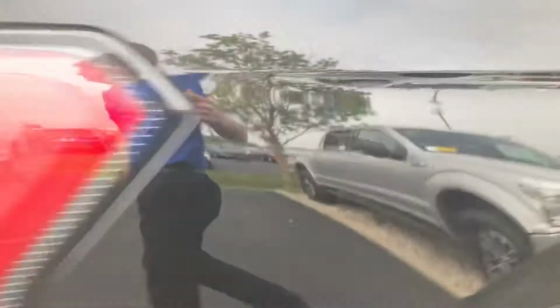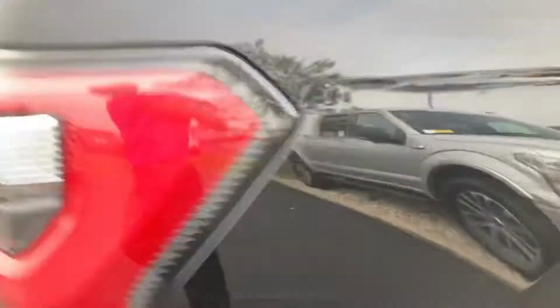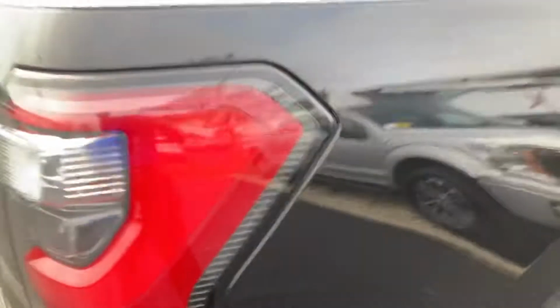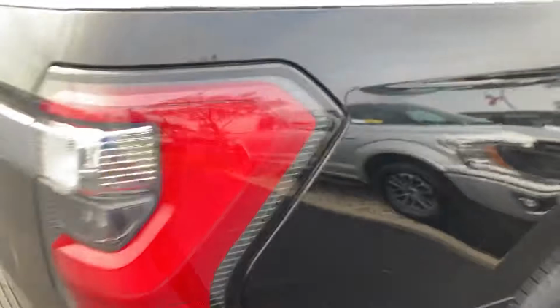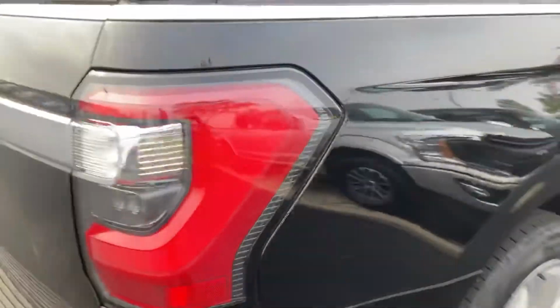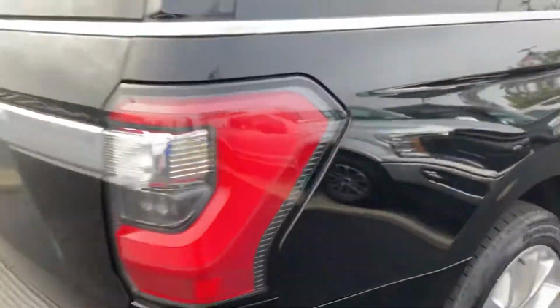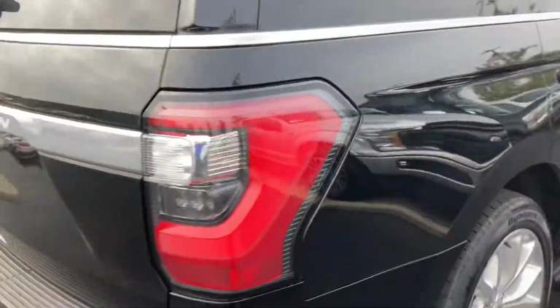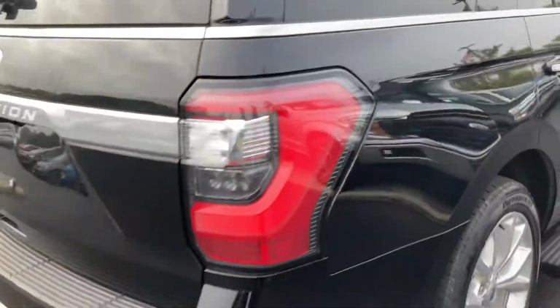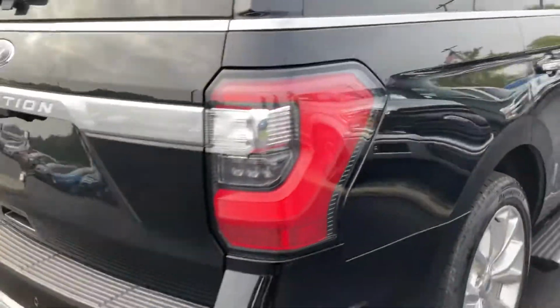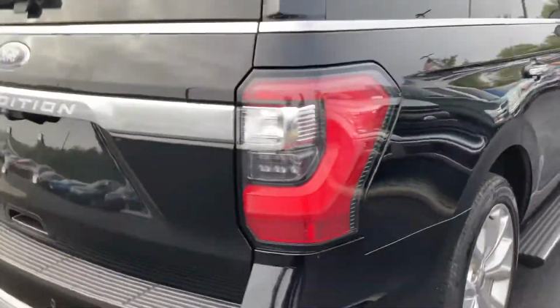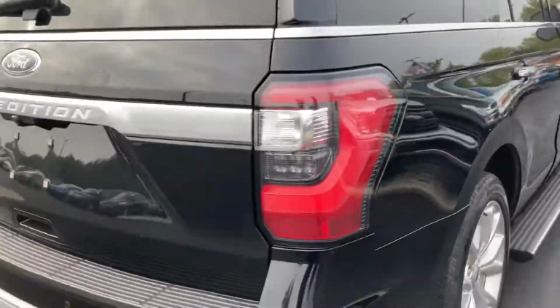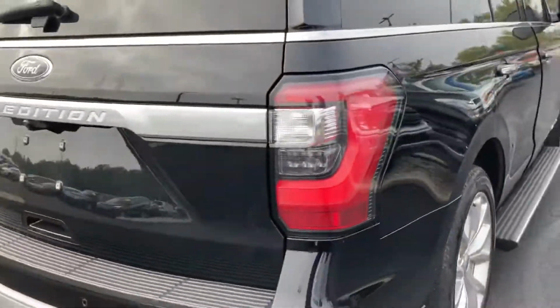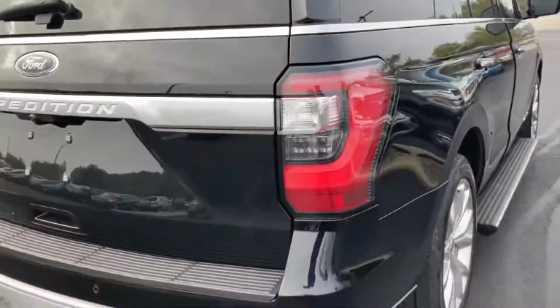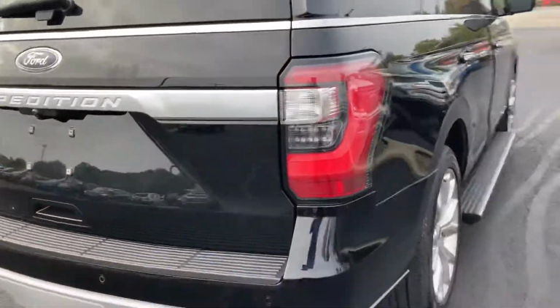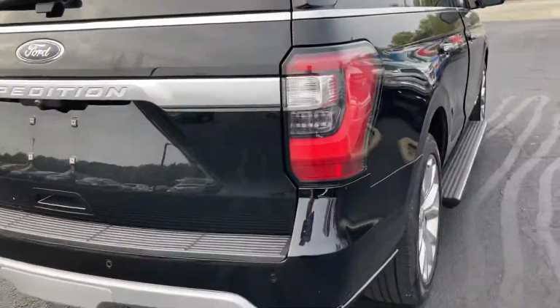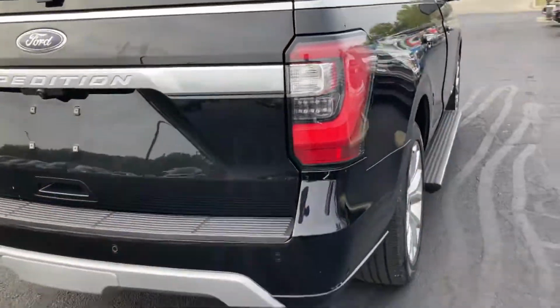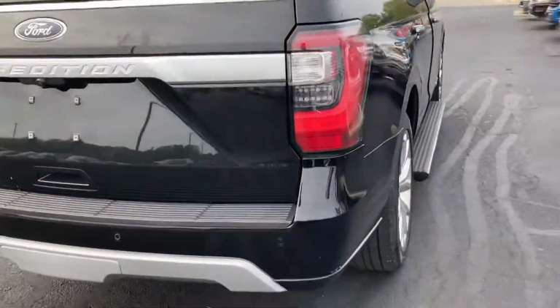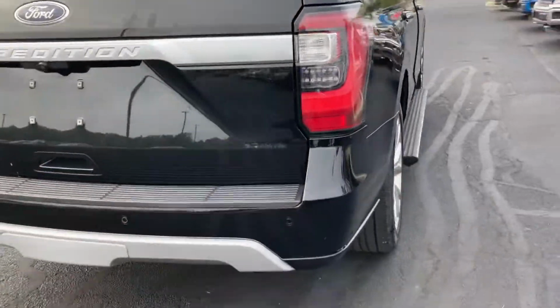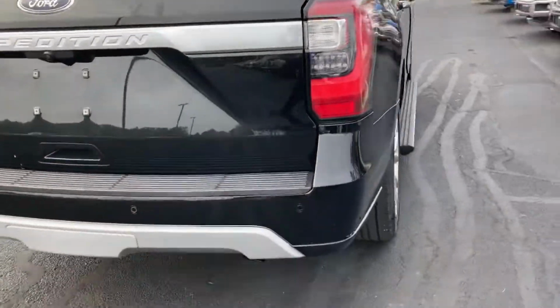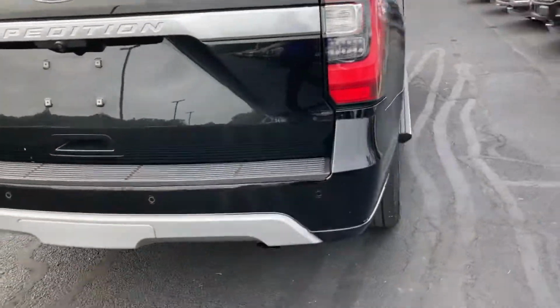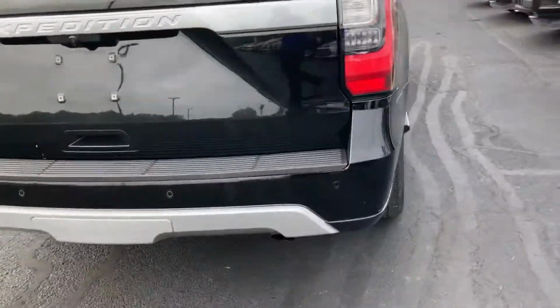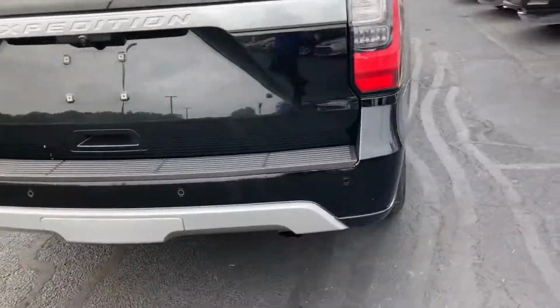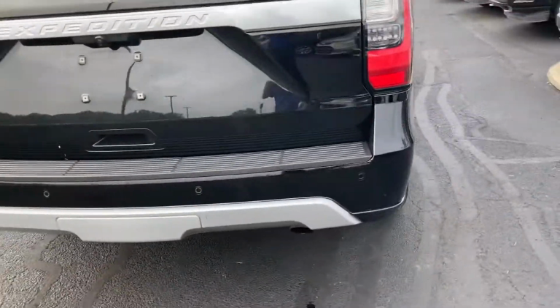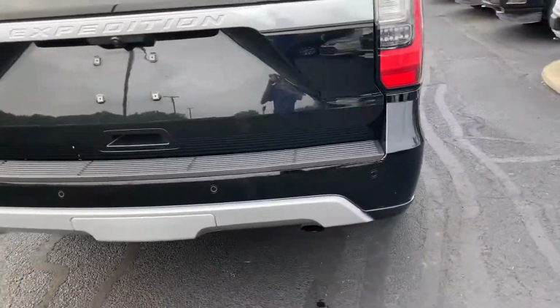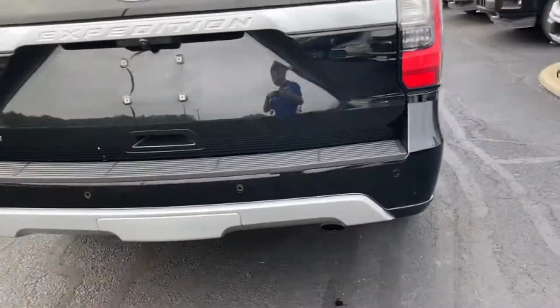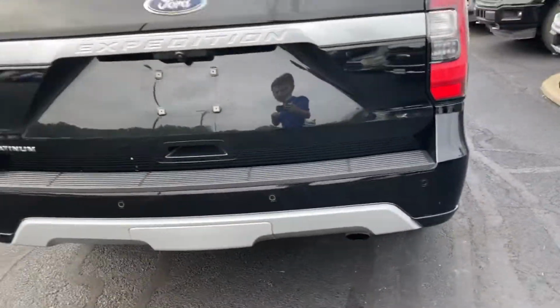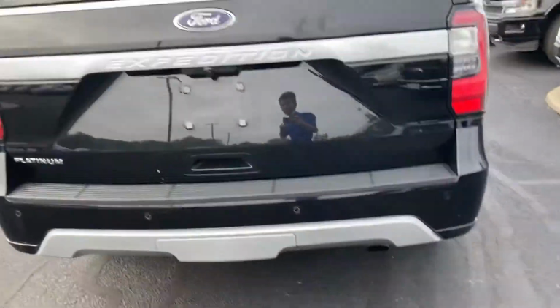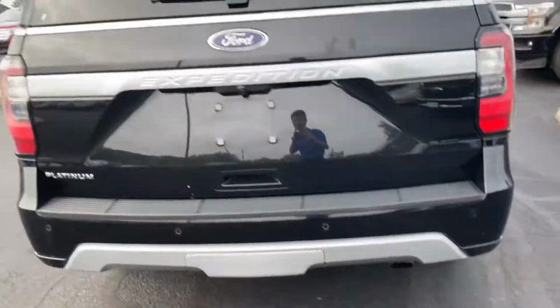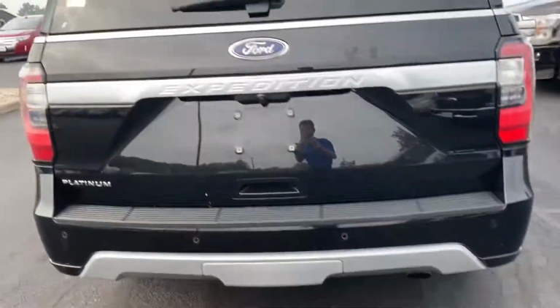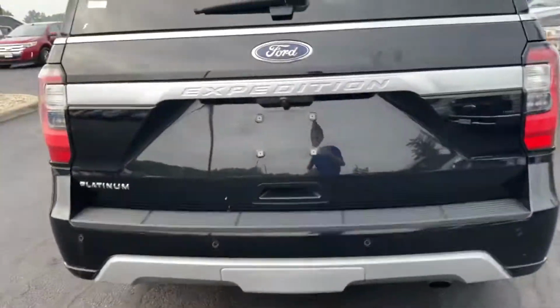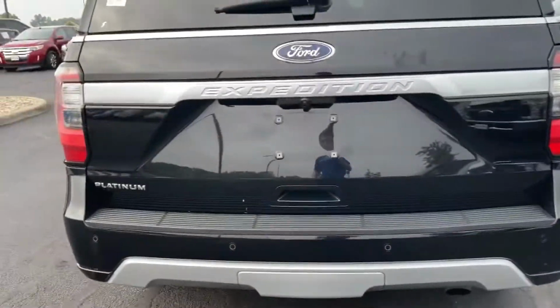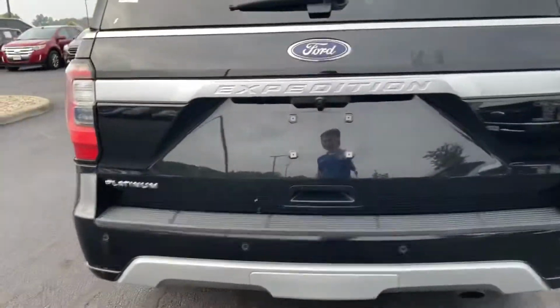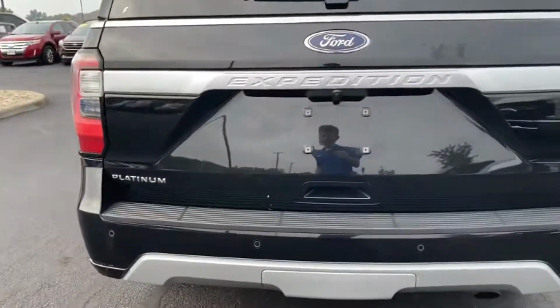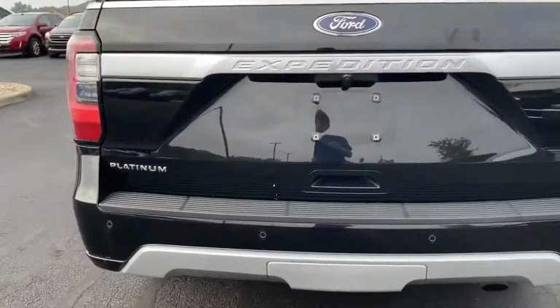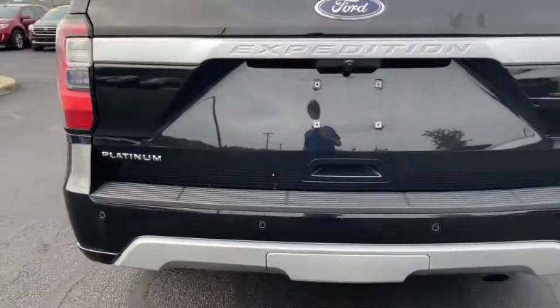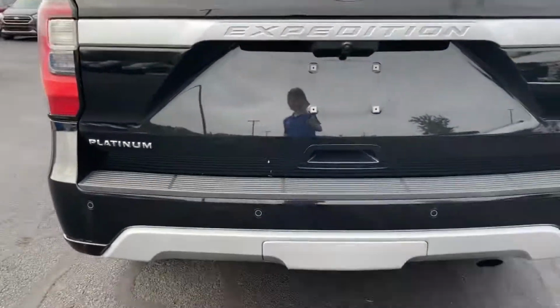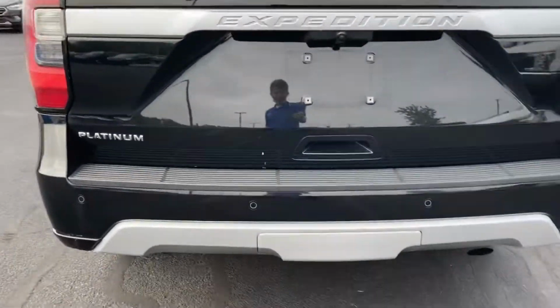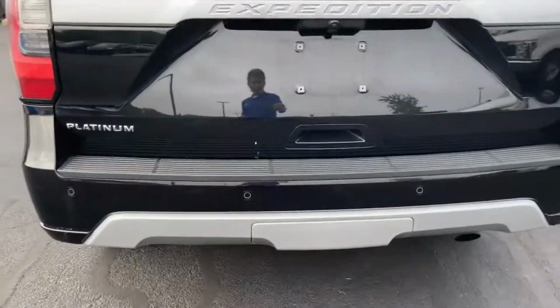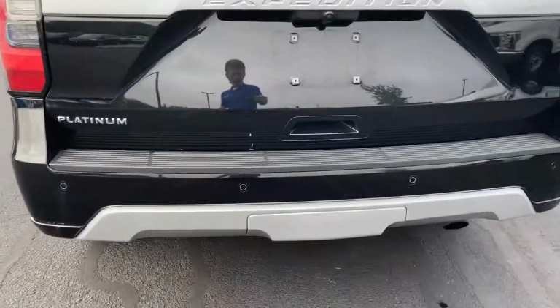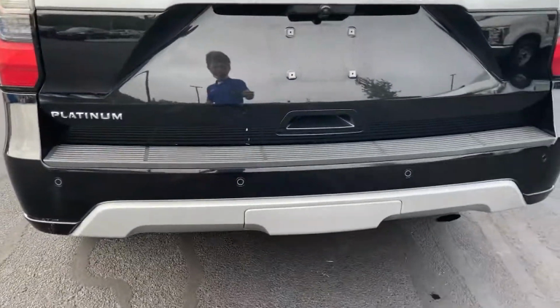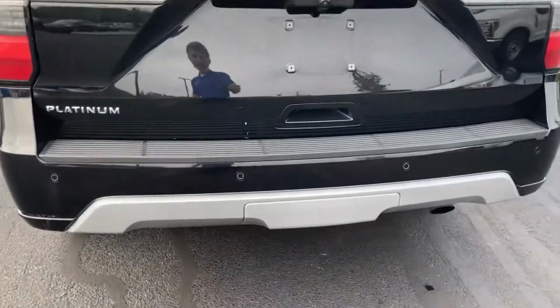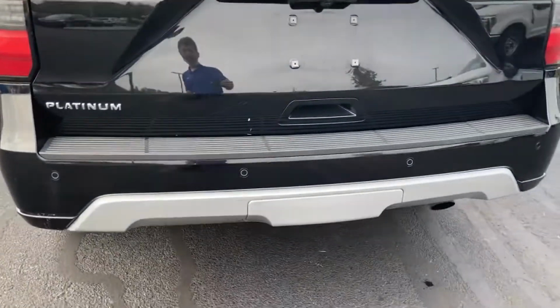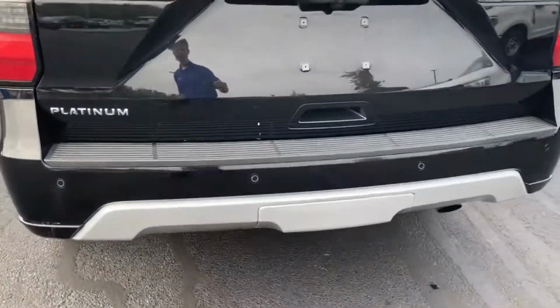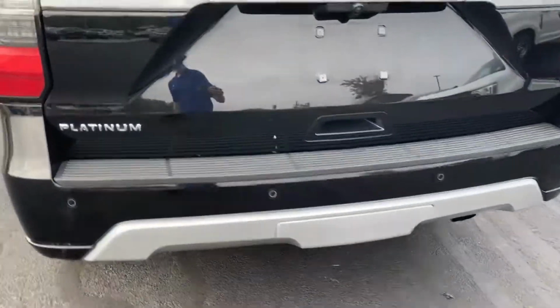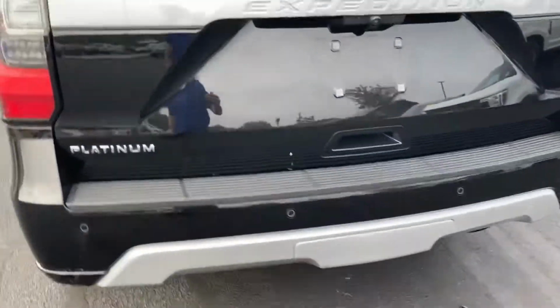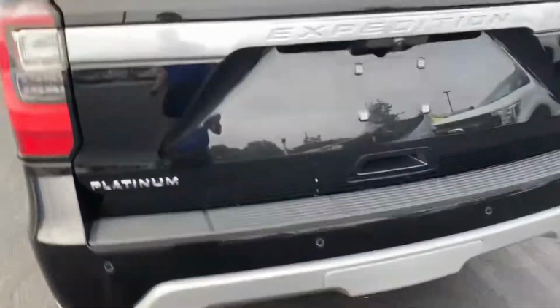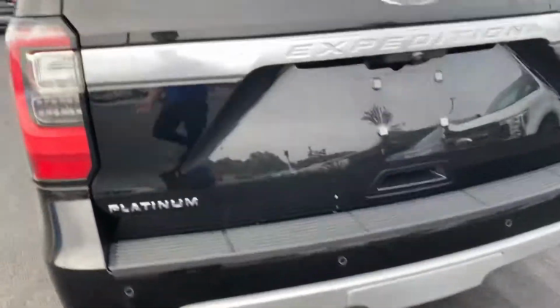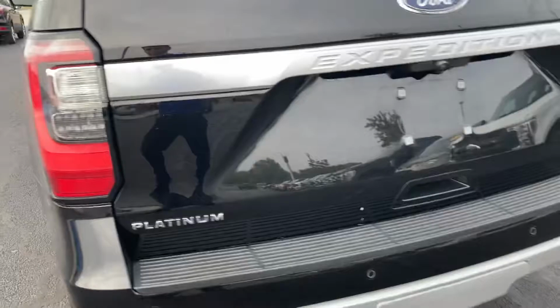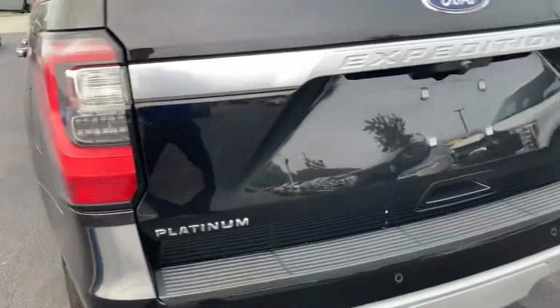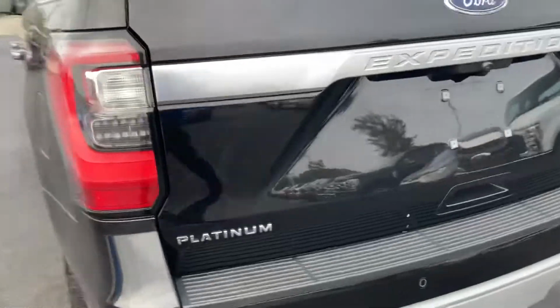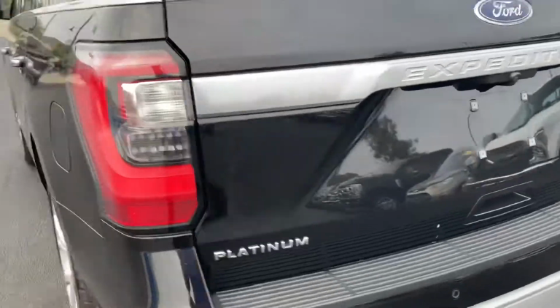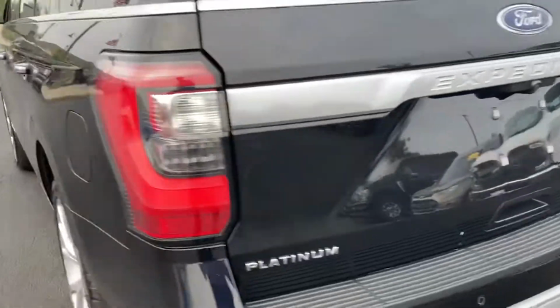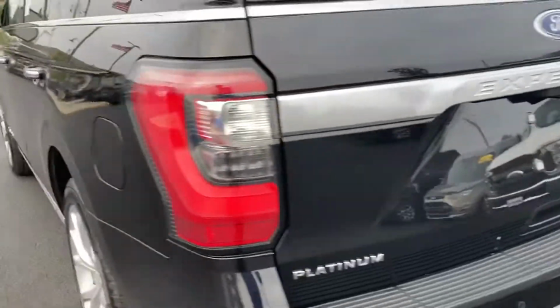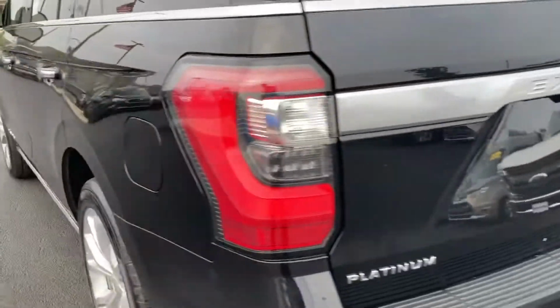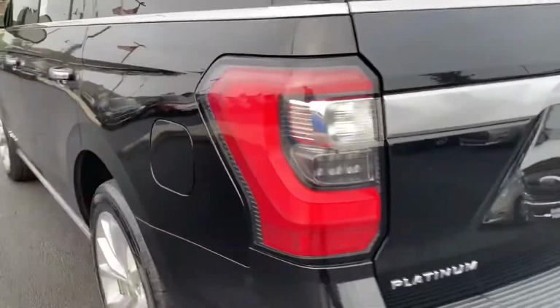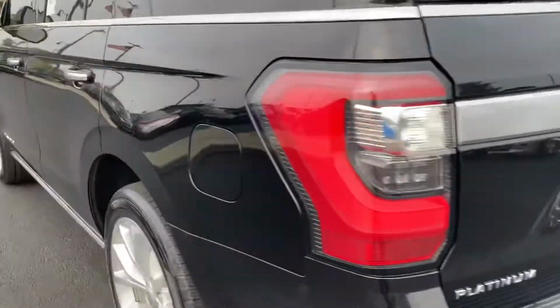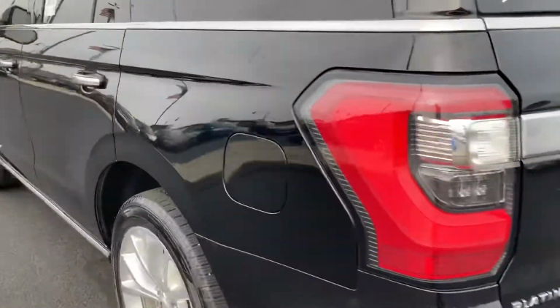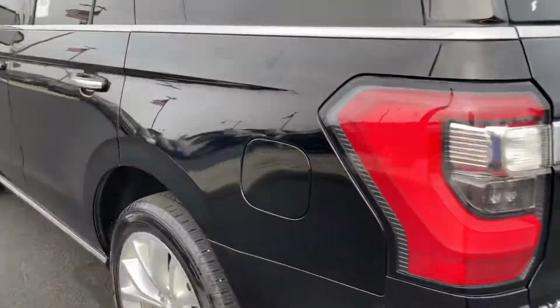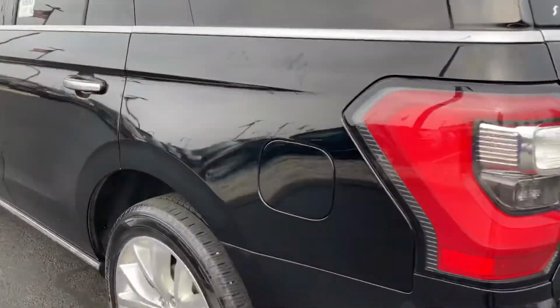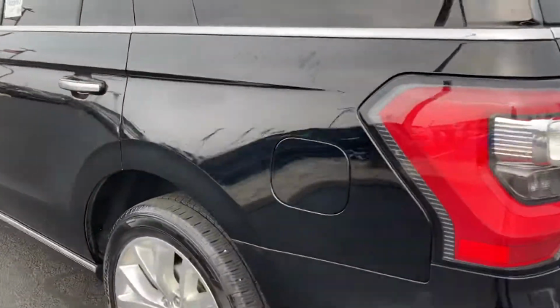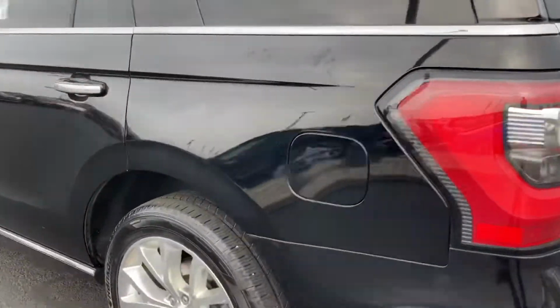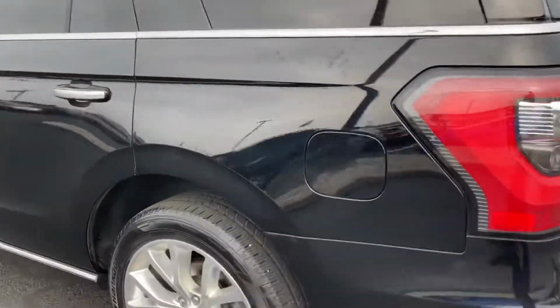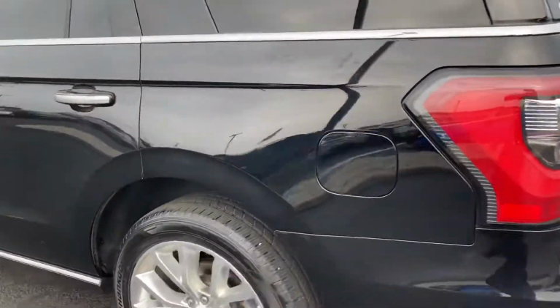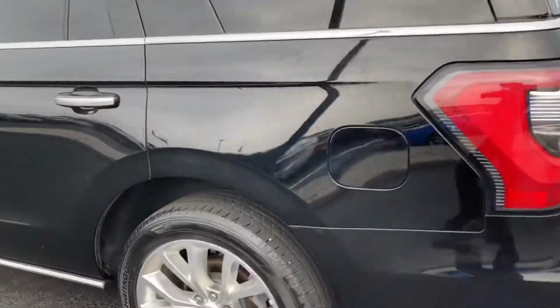Across the back, this one has backup sensors as well as a backup camera and a tow package. Power lift gate, power folding third row as well.